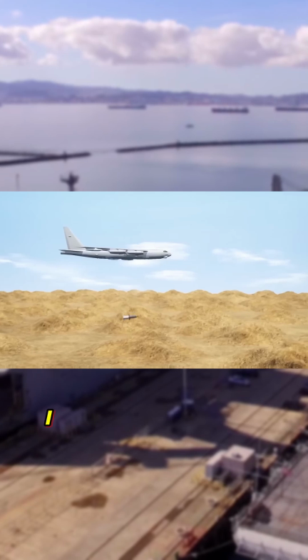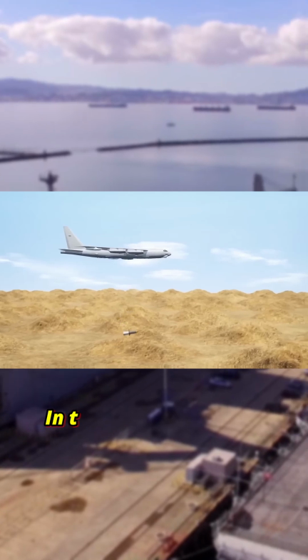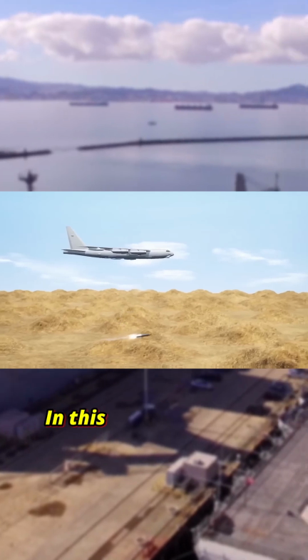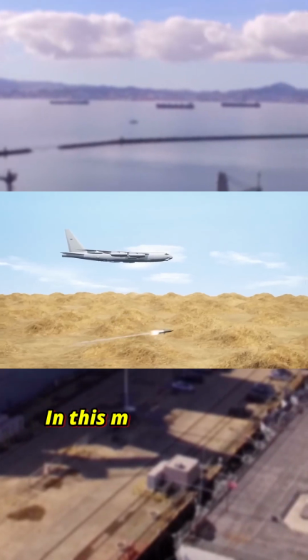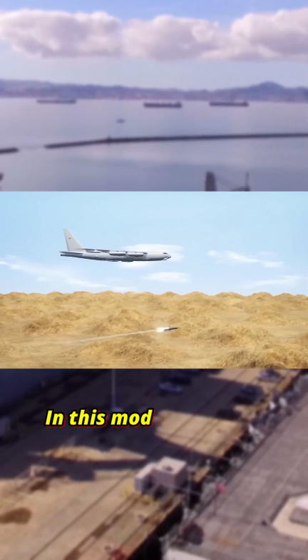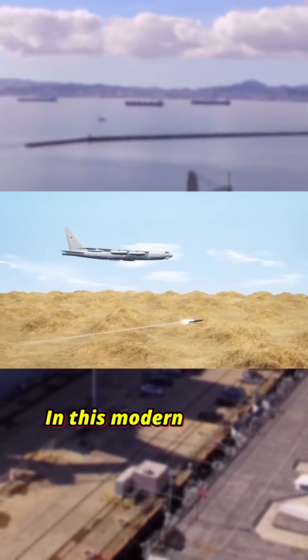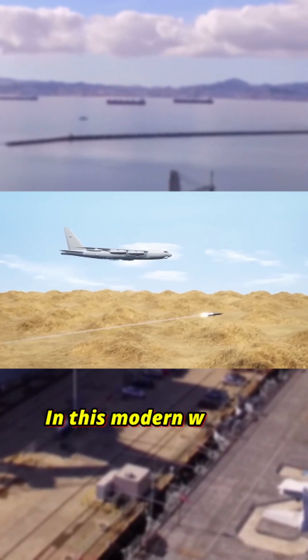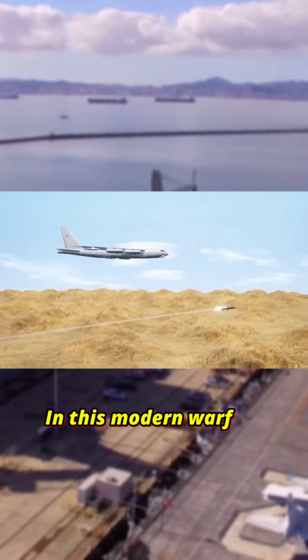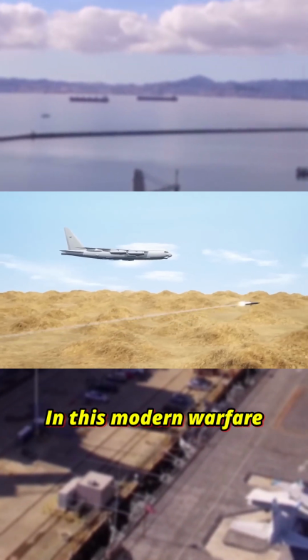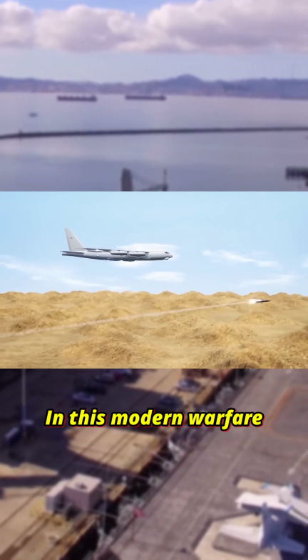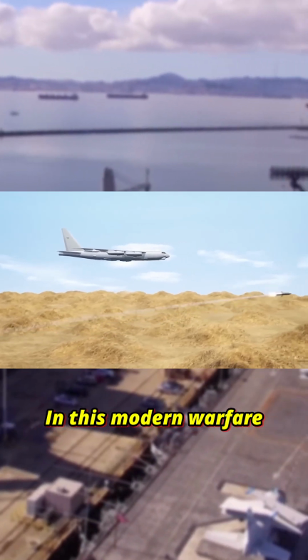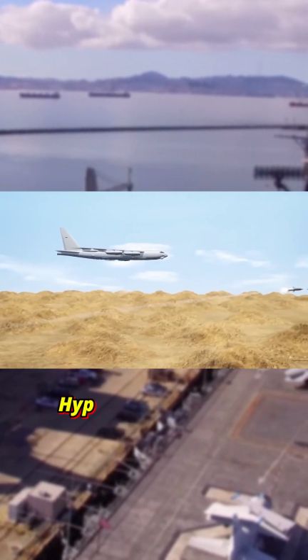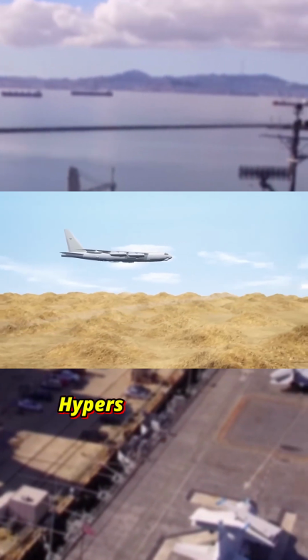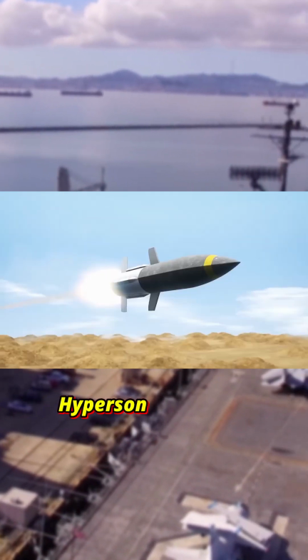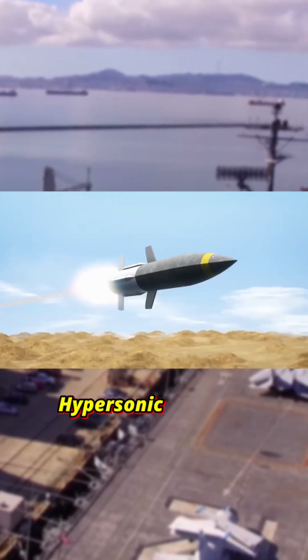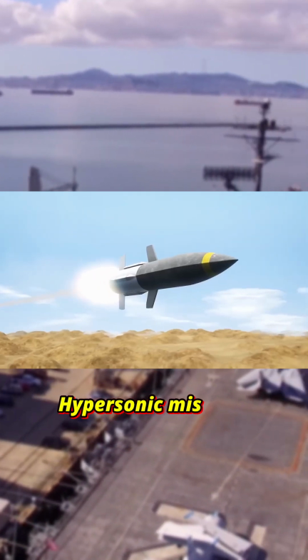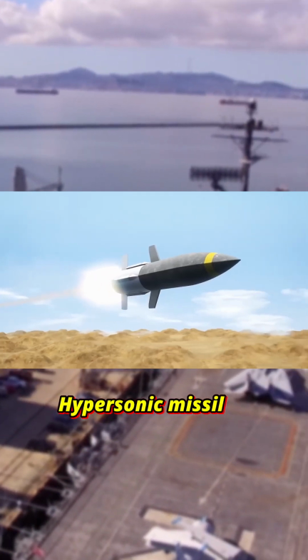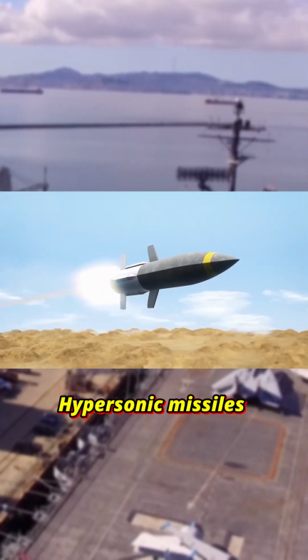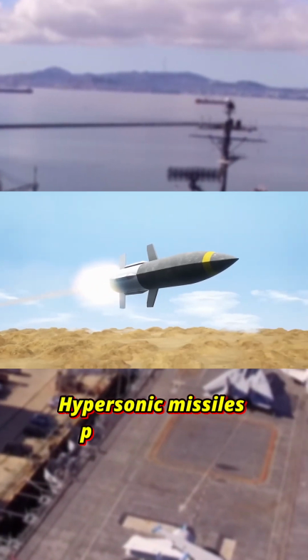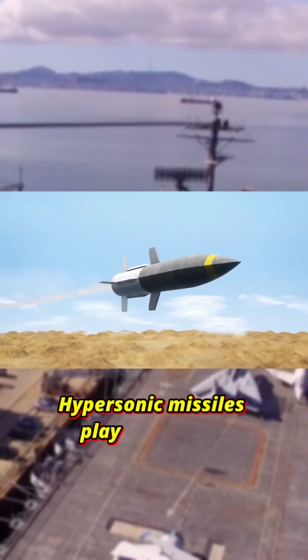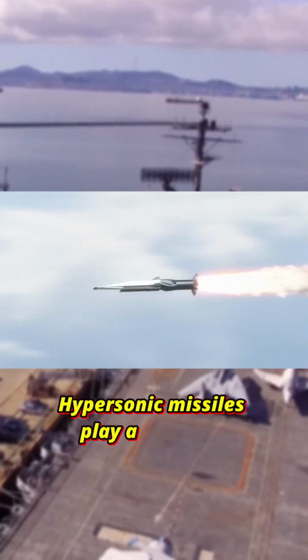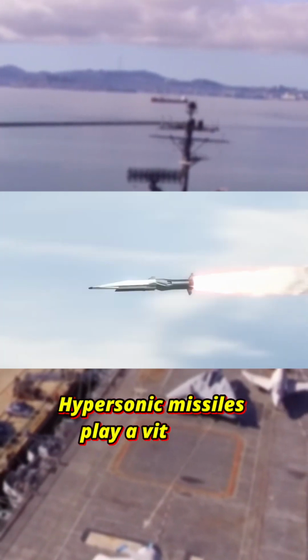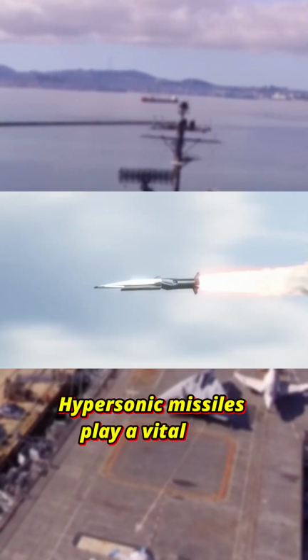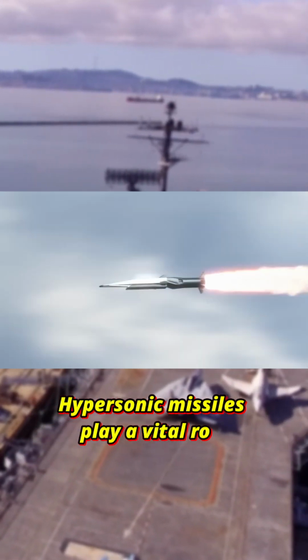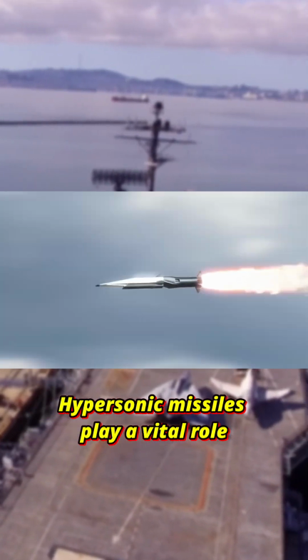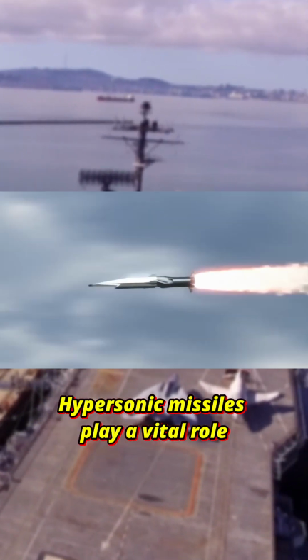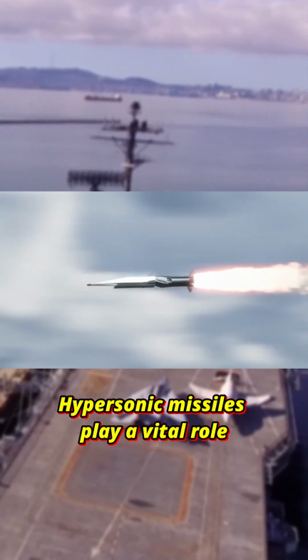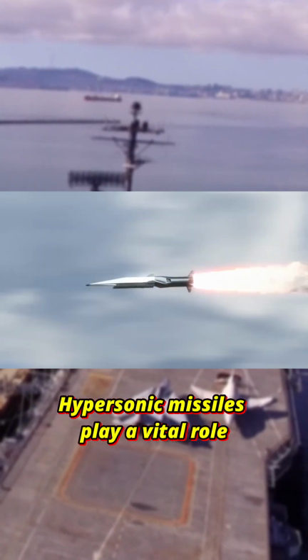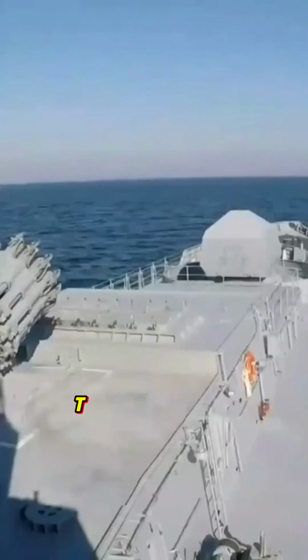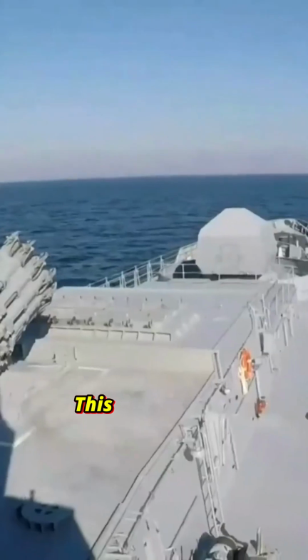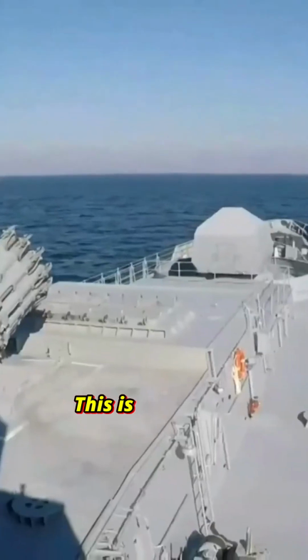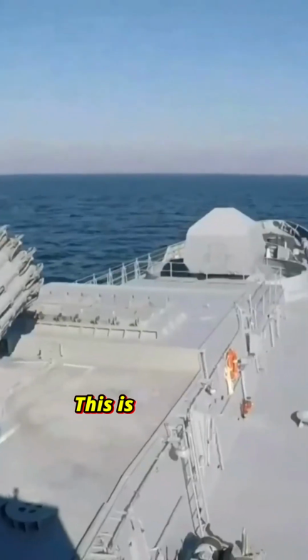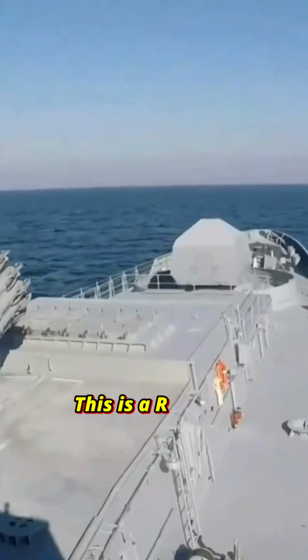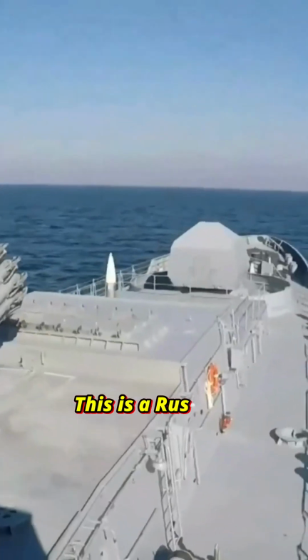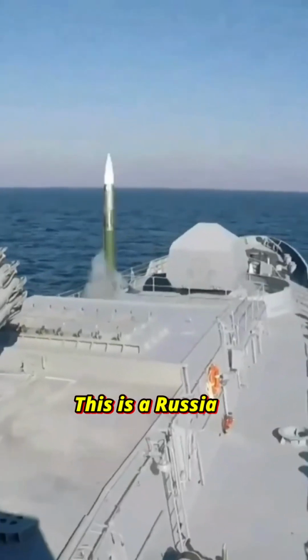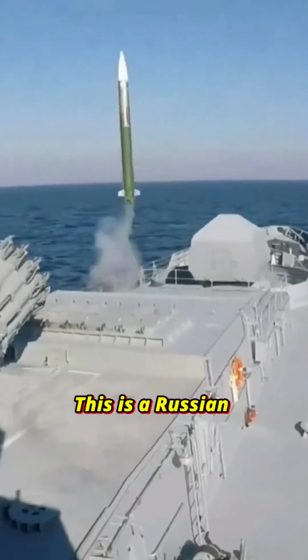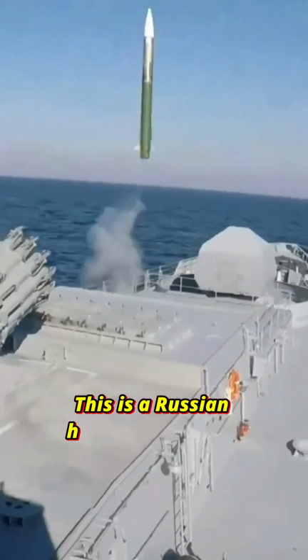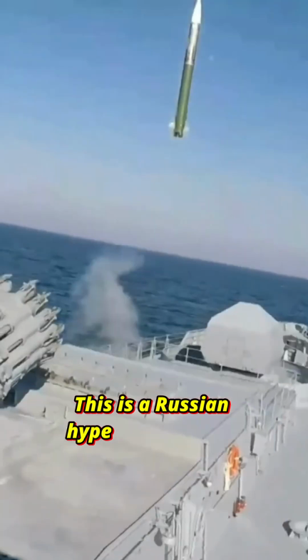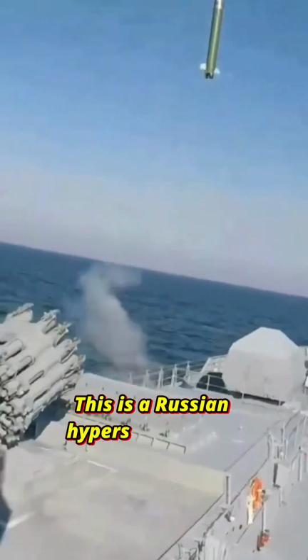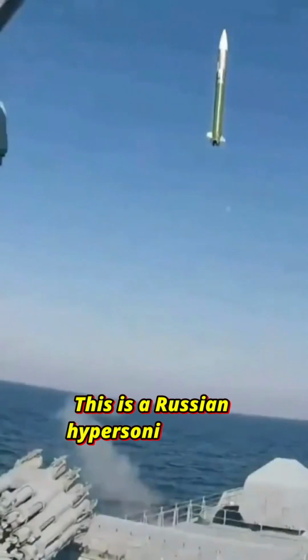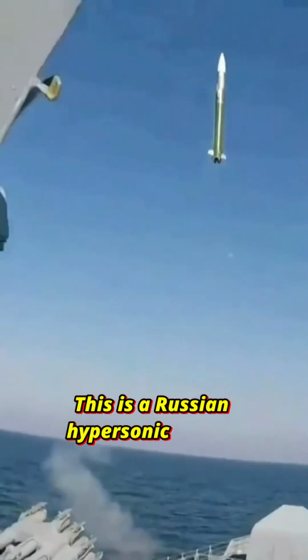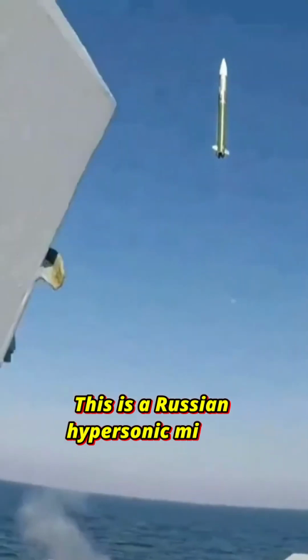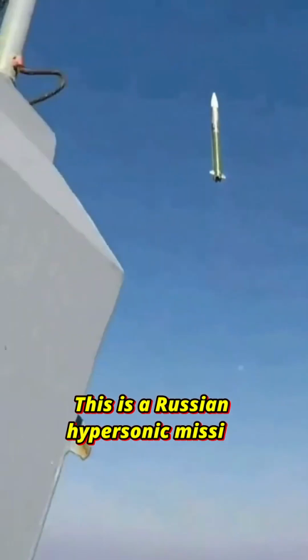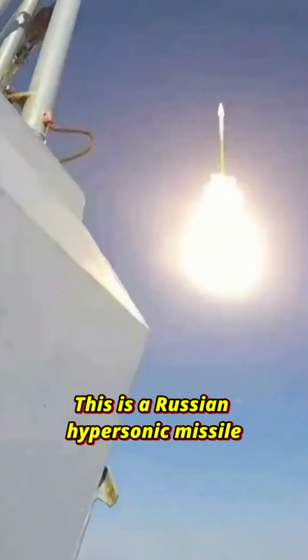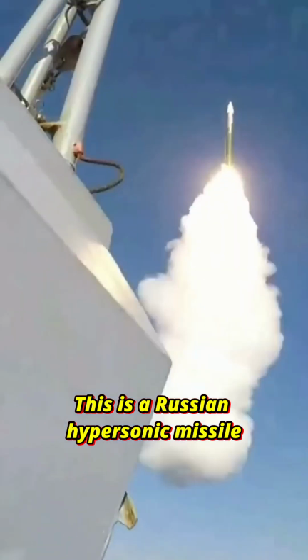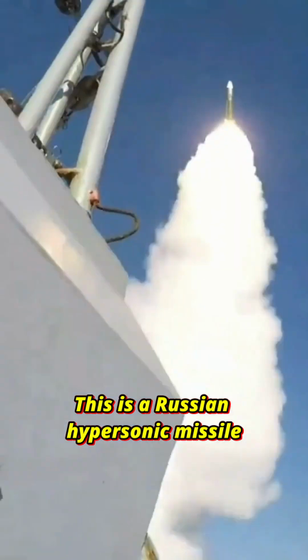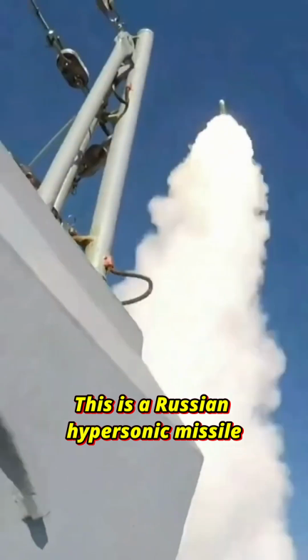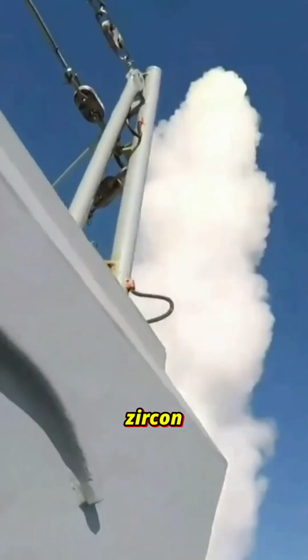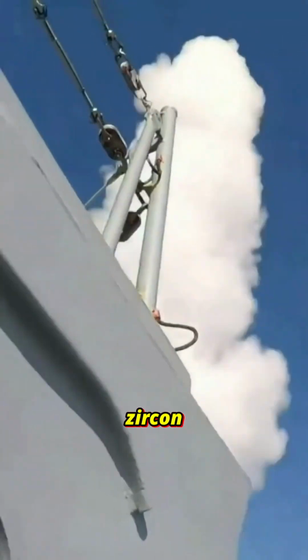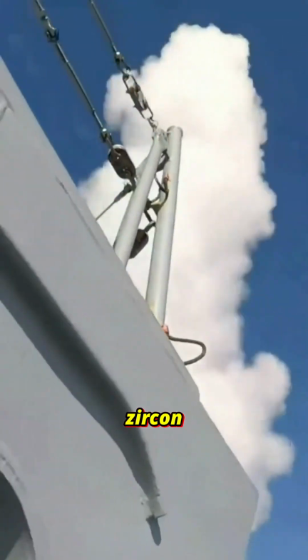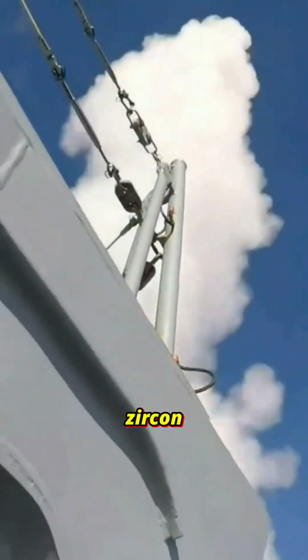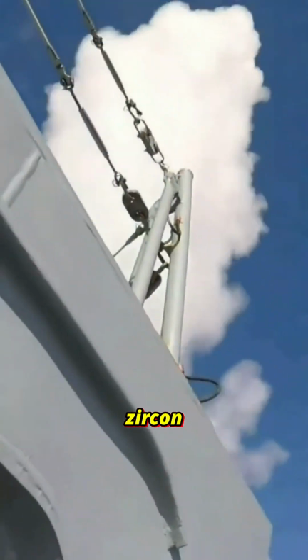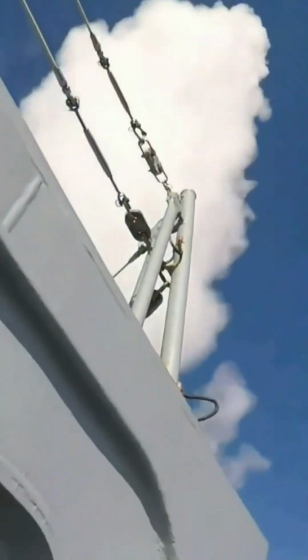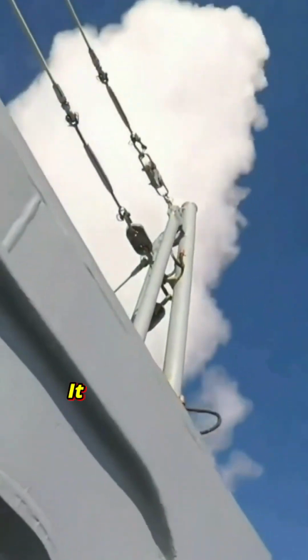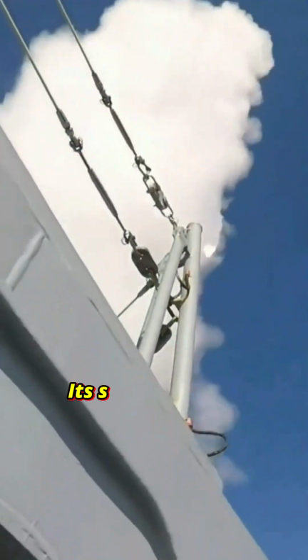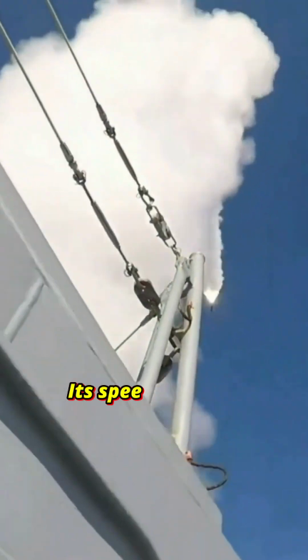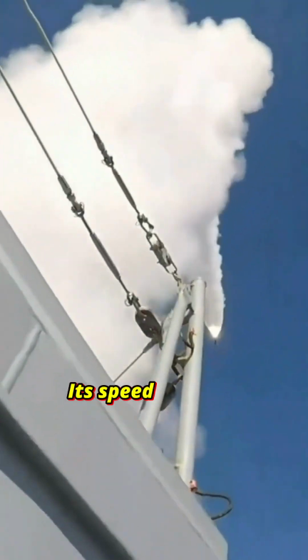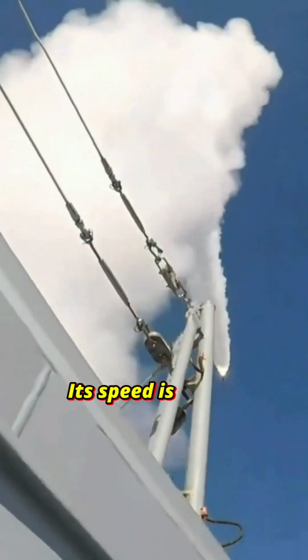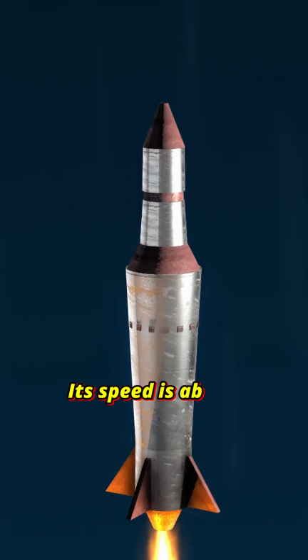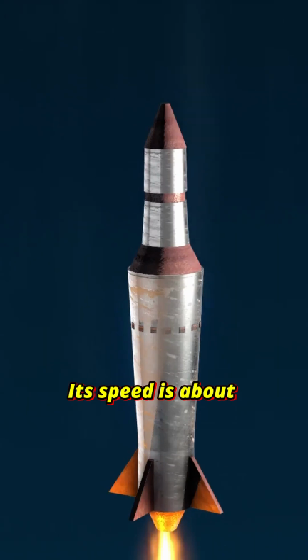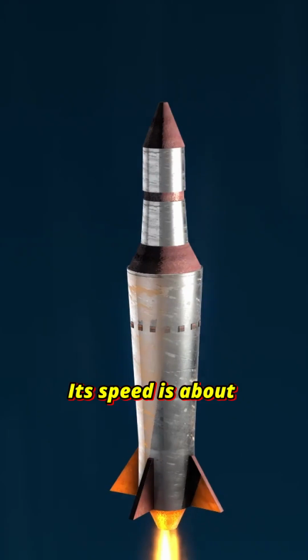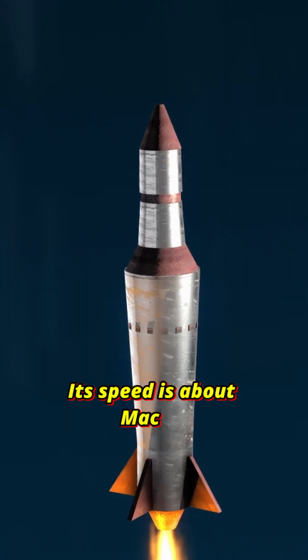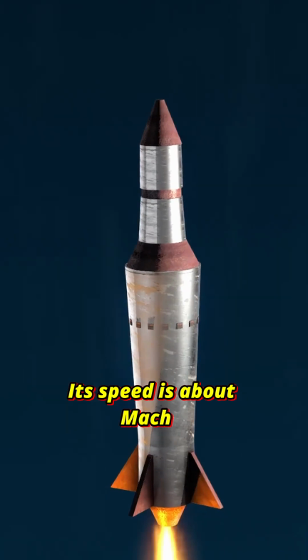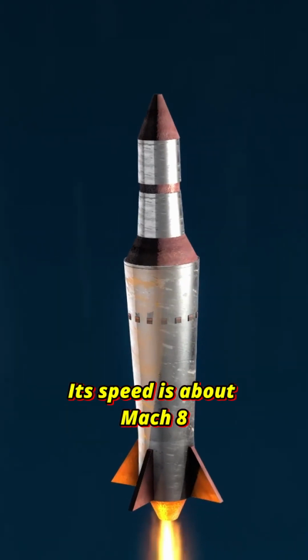In this modern warfare, hypersonic missiles play a vital role. This is a Russian hypersonic missile, Zirkon. Its speed is about Mach 8.